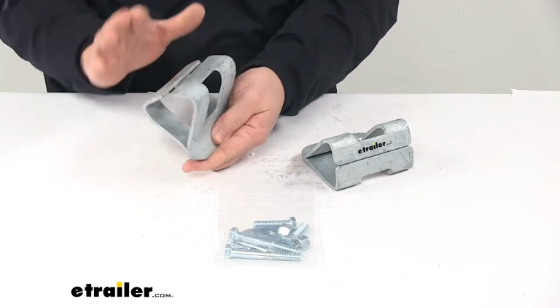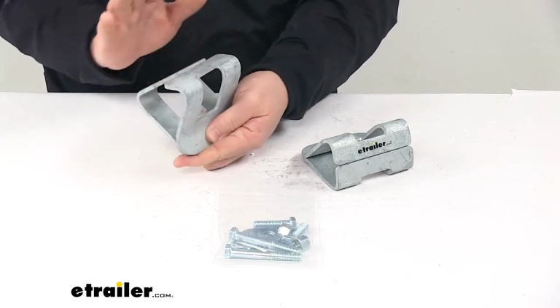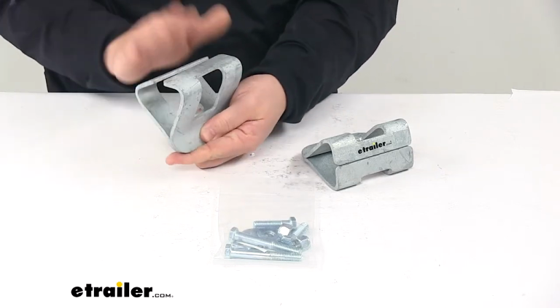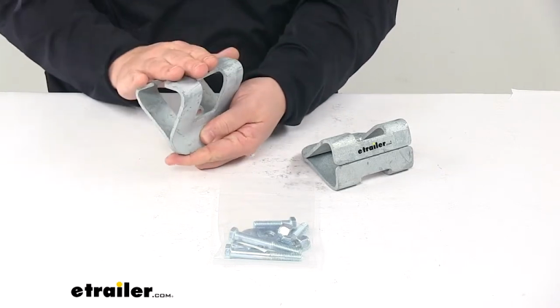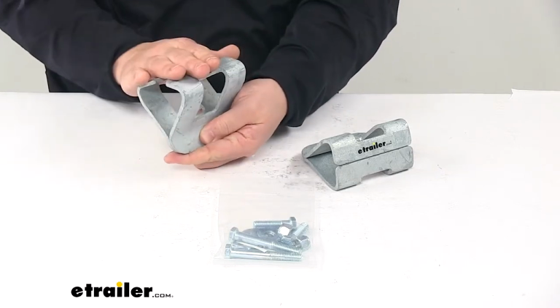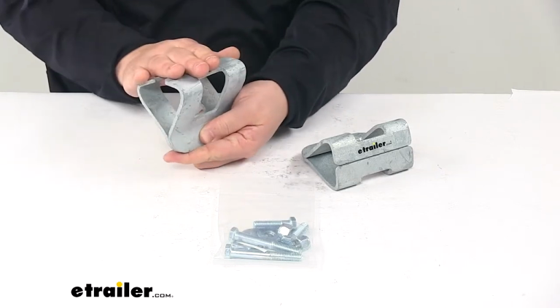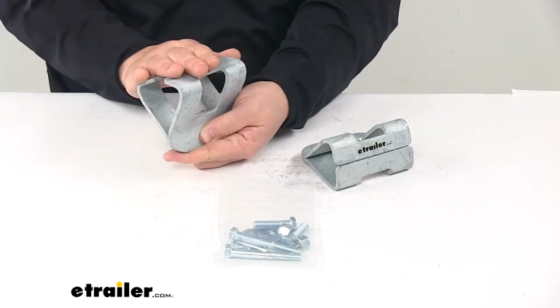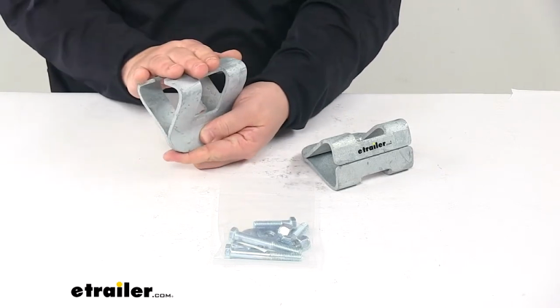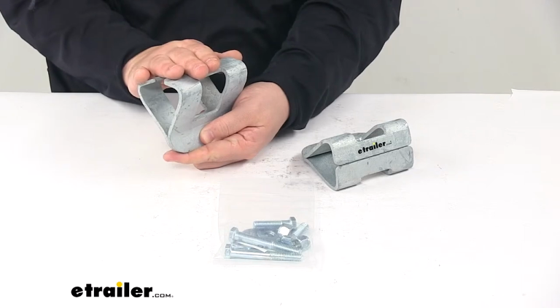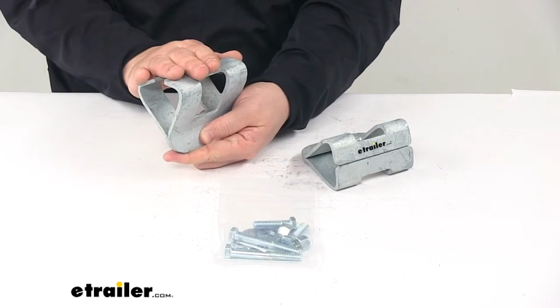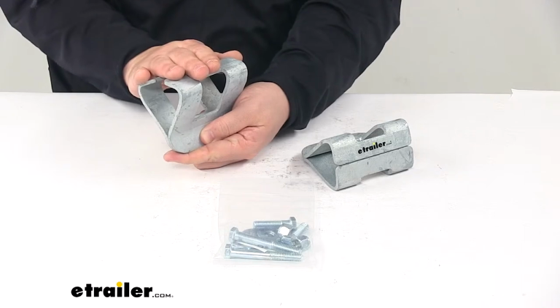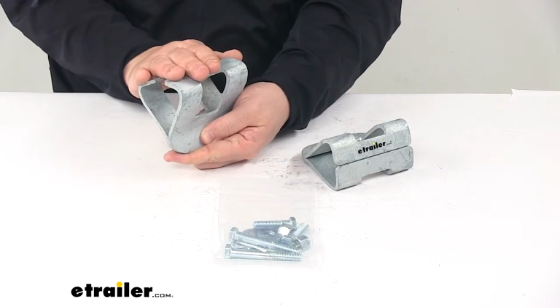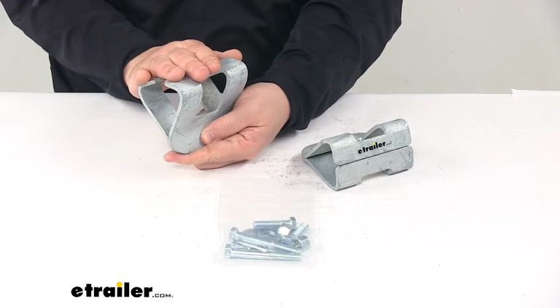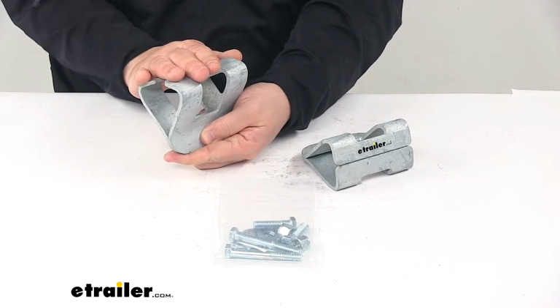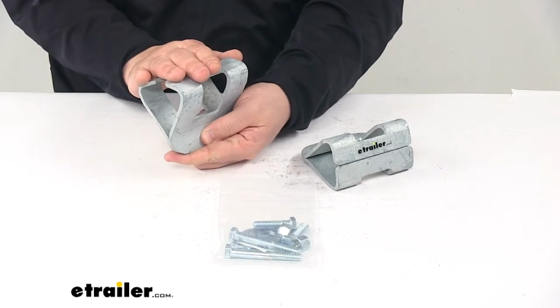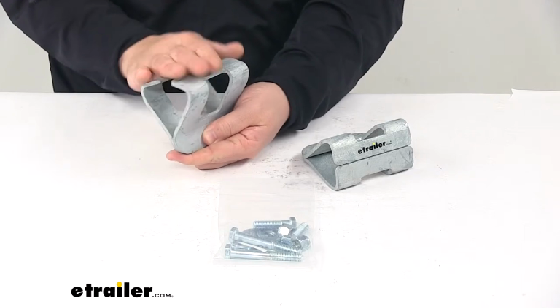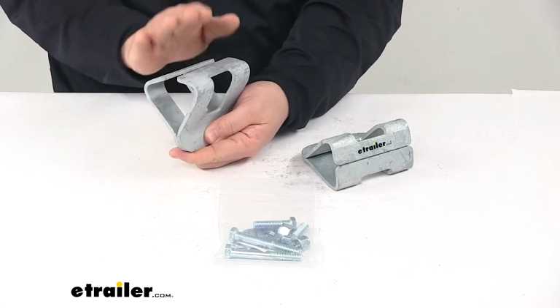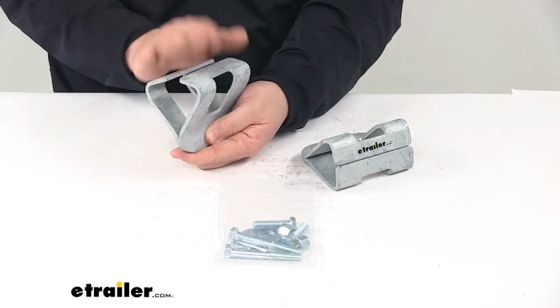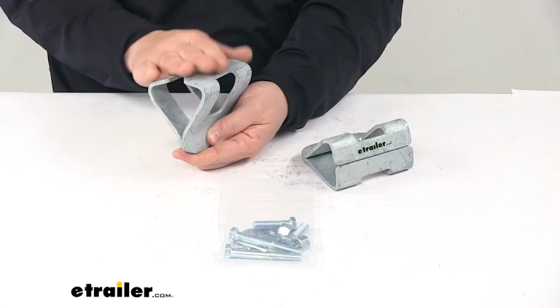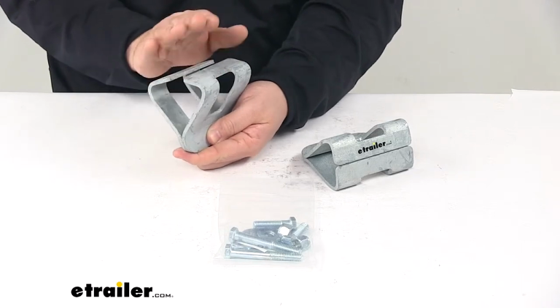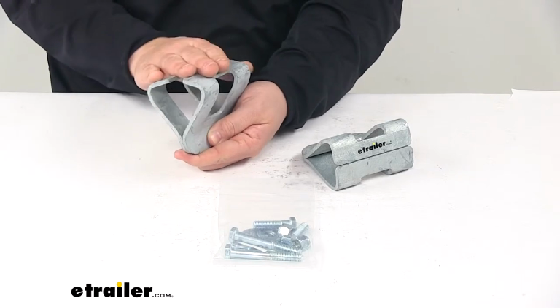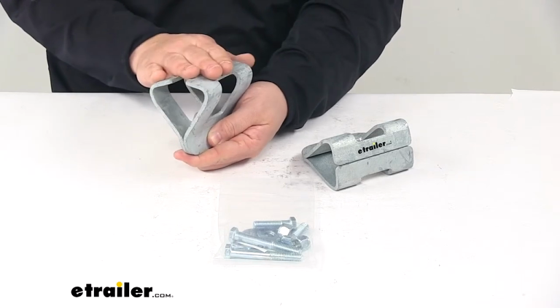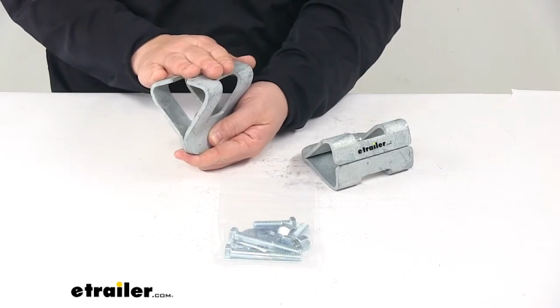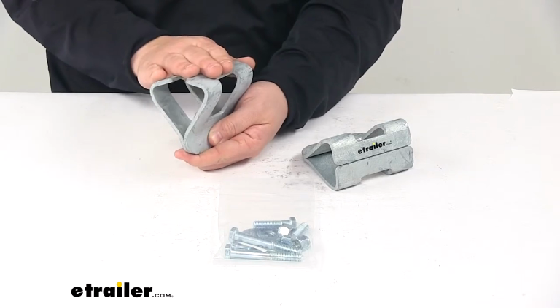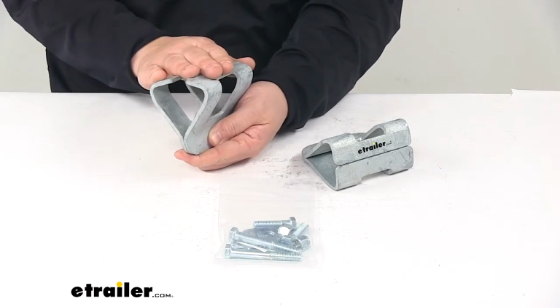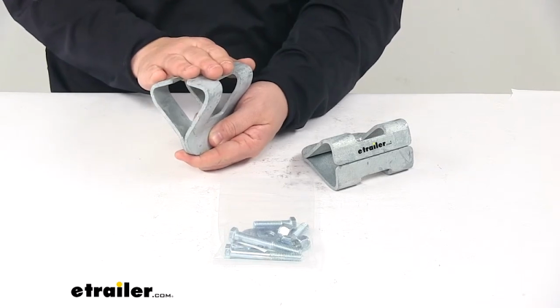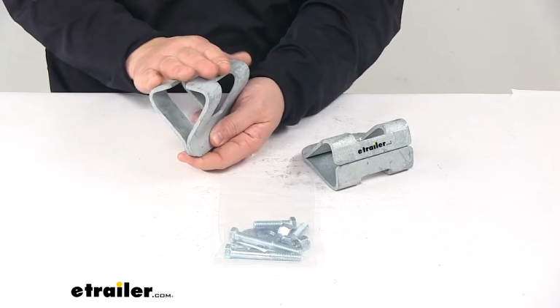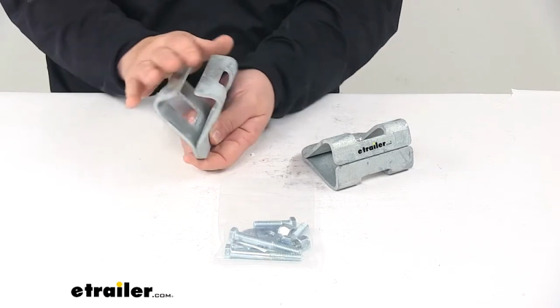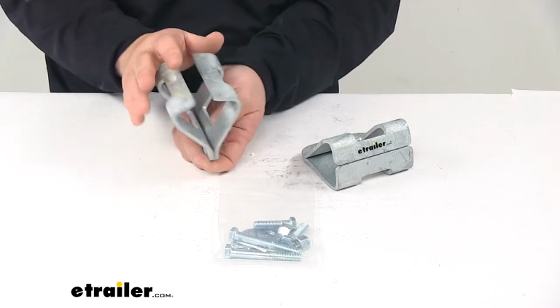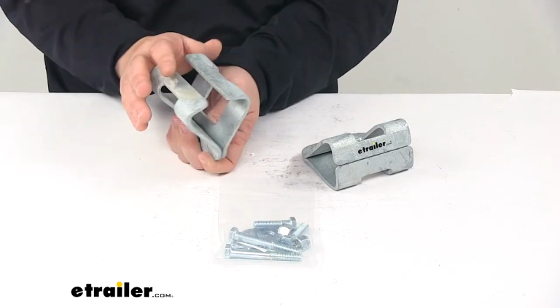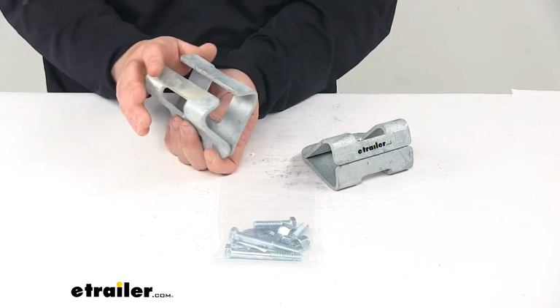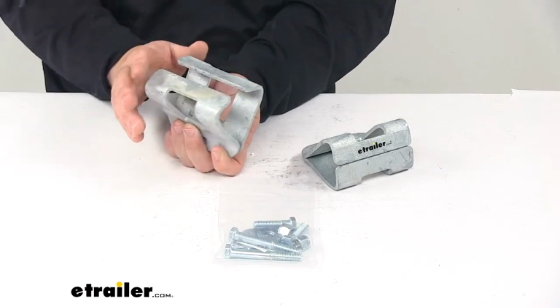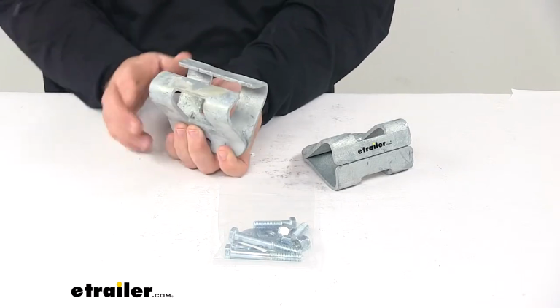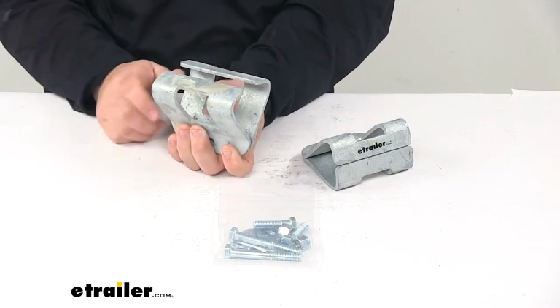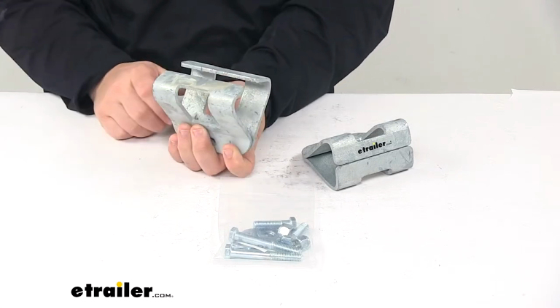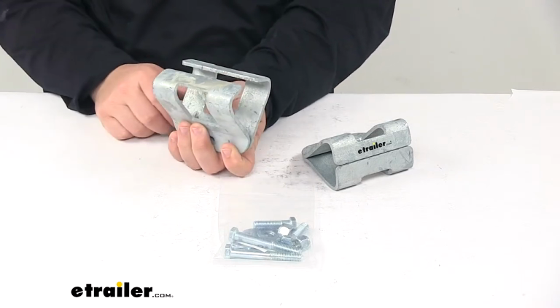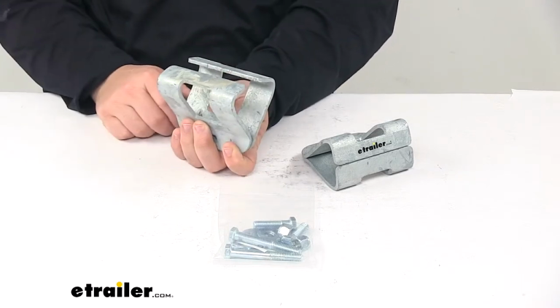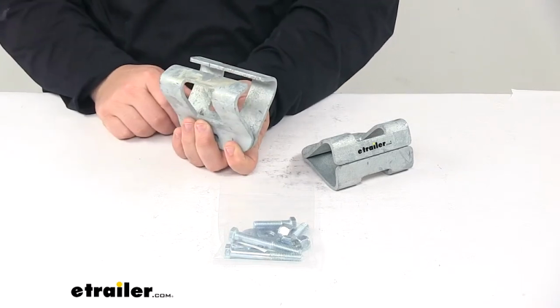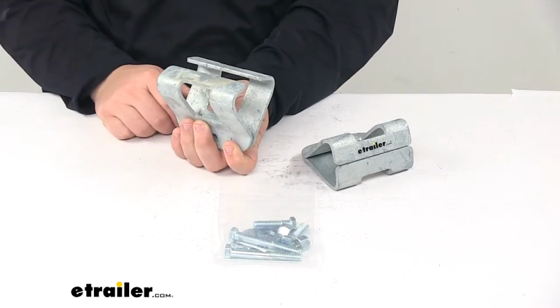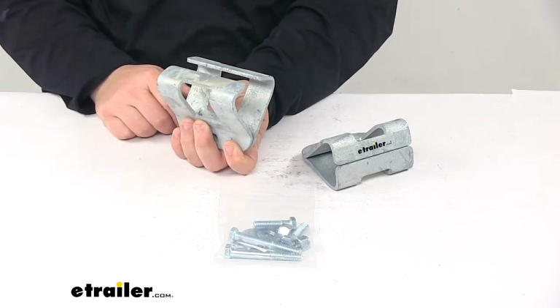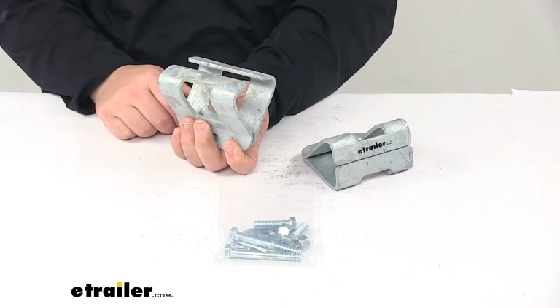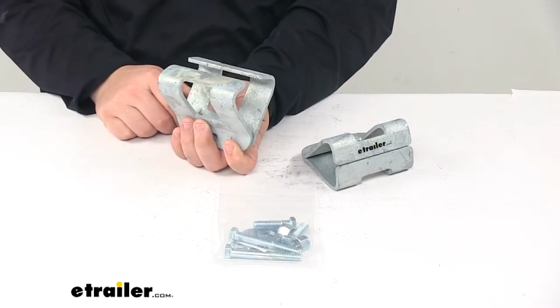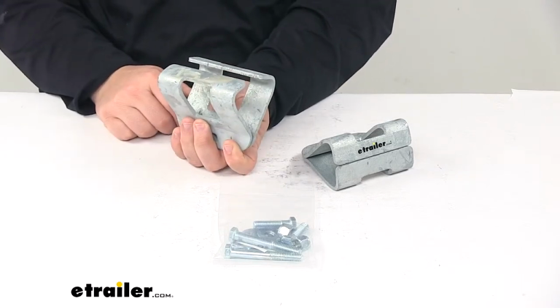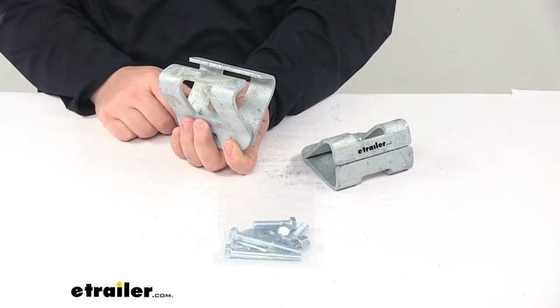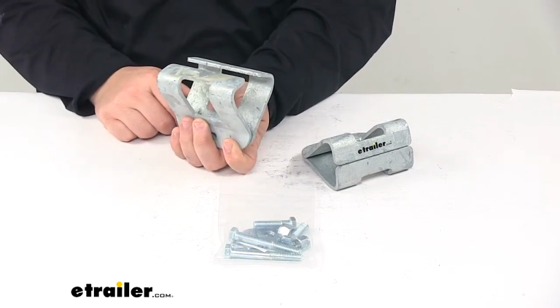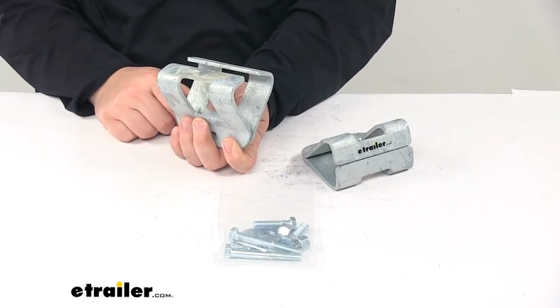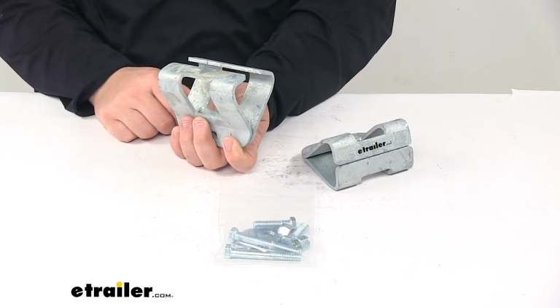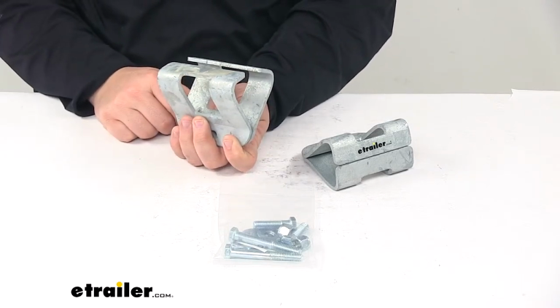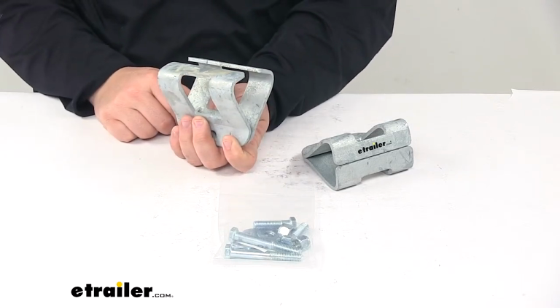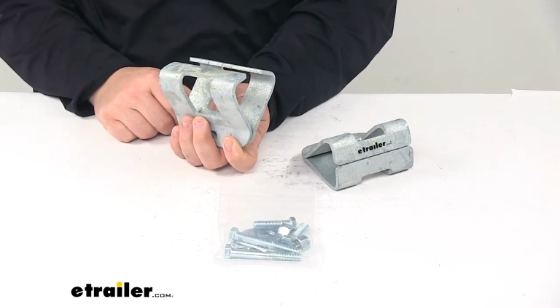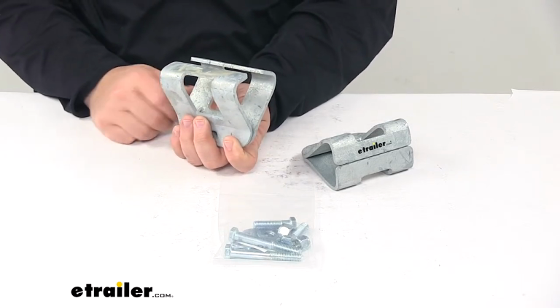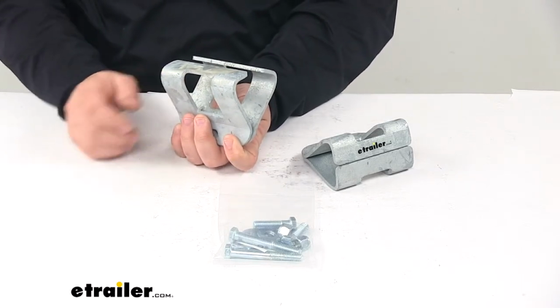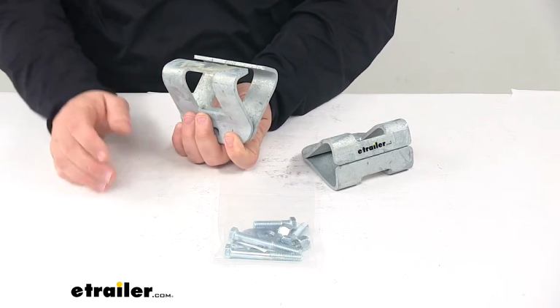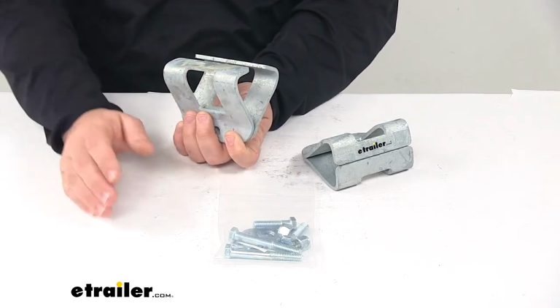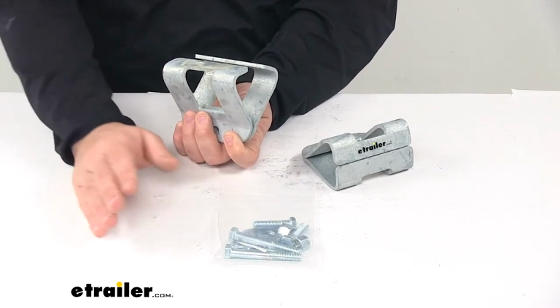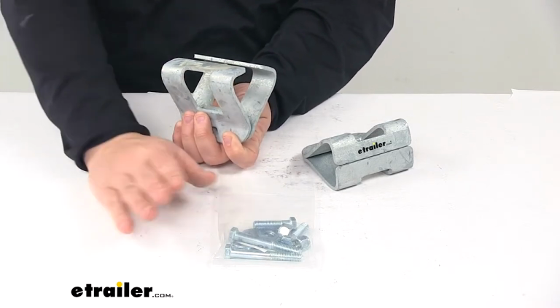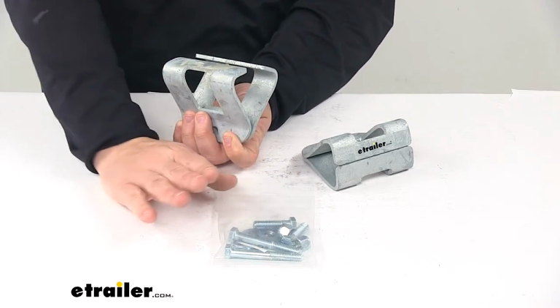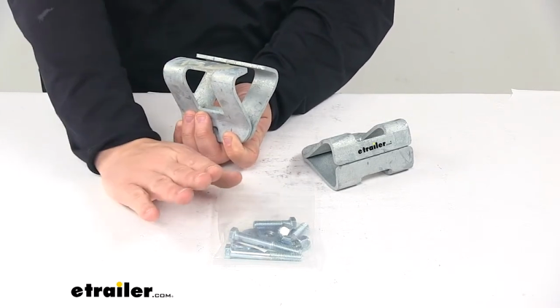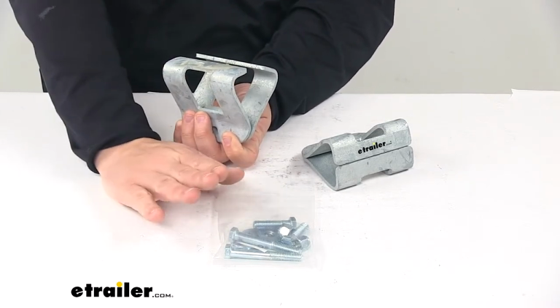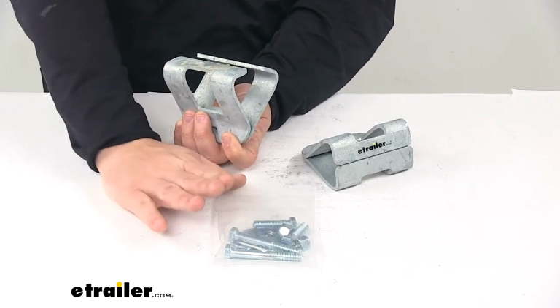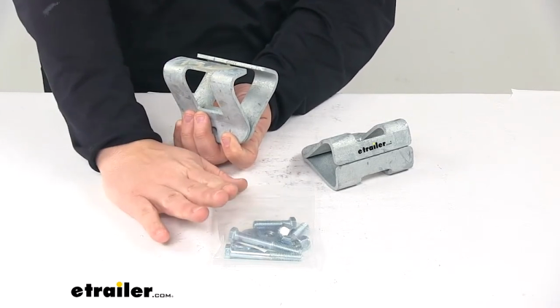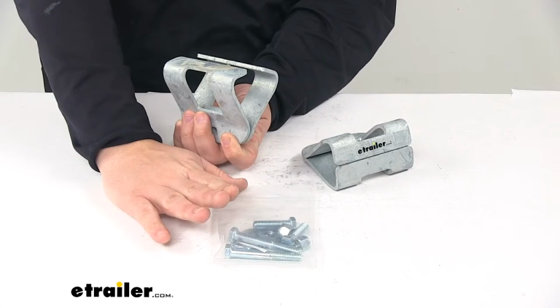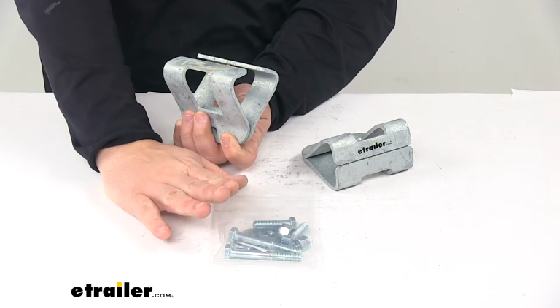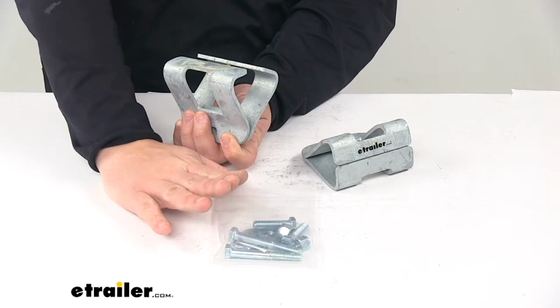We are looking at galvanized steel, so it's very strong and durable, and does a great job at resisting rust and corrosion. It comes with your hardware included.